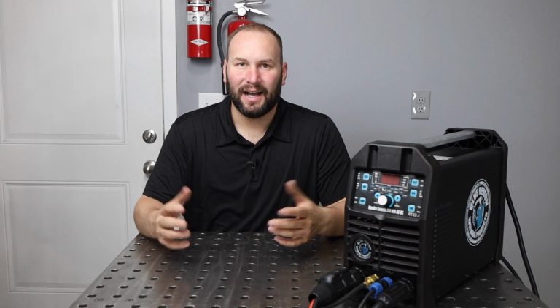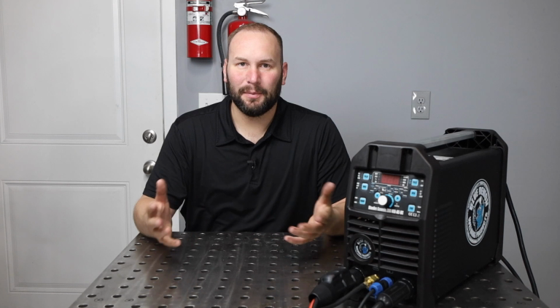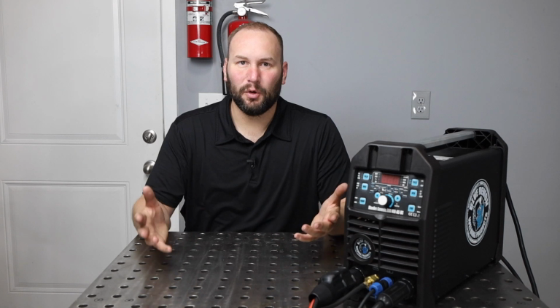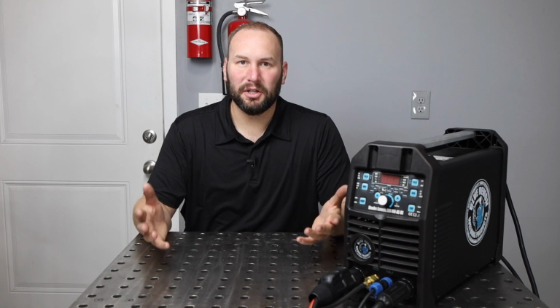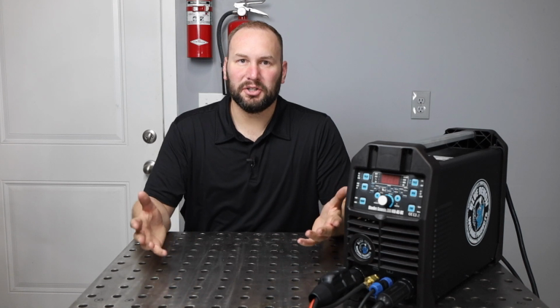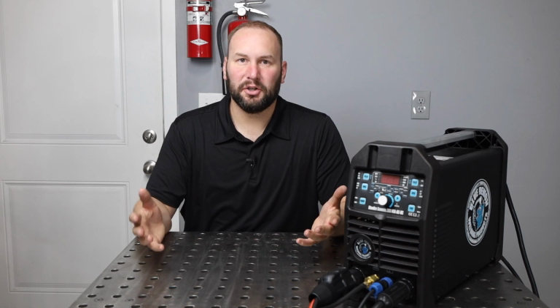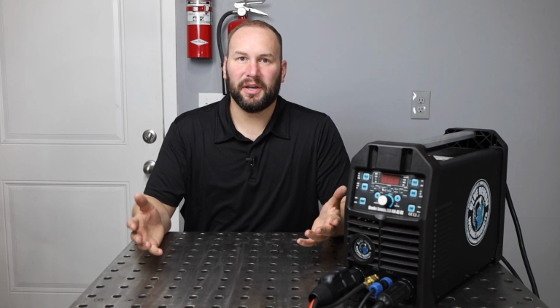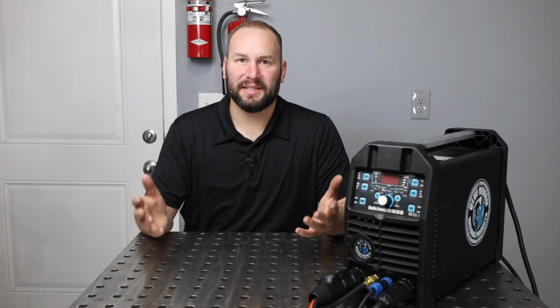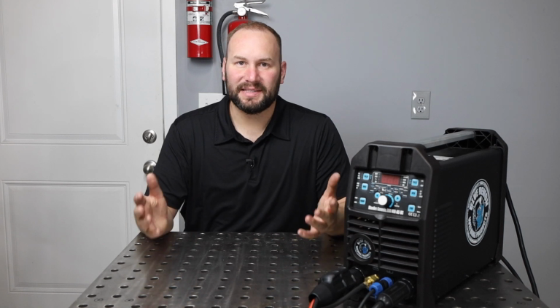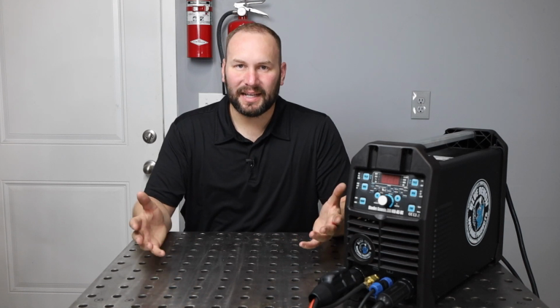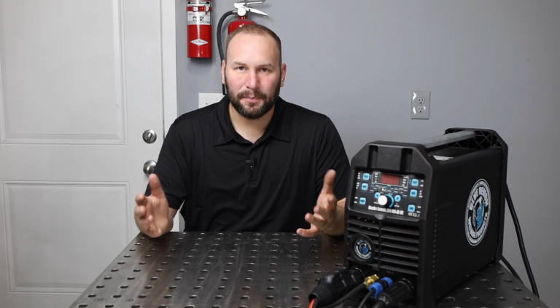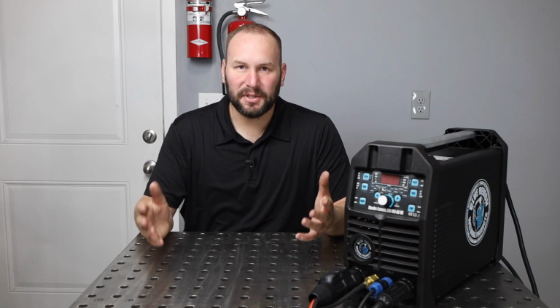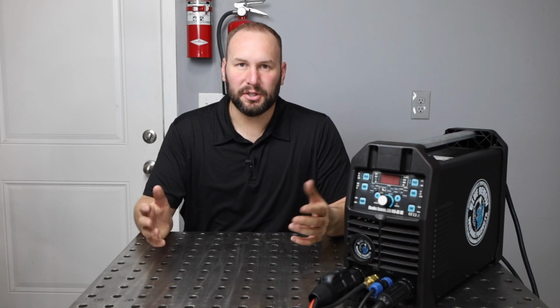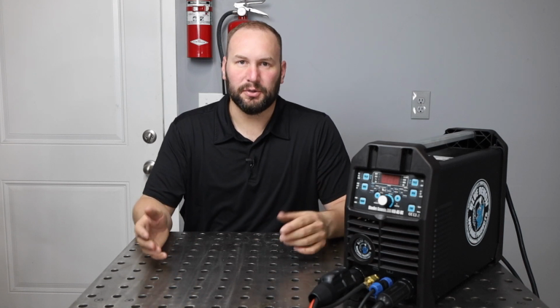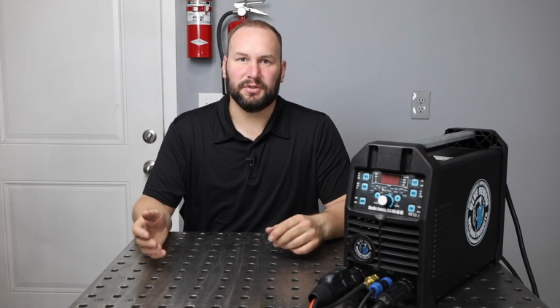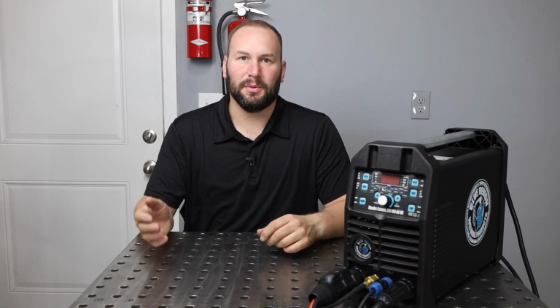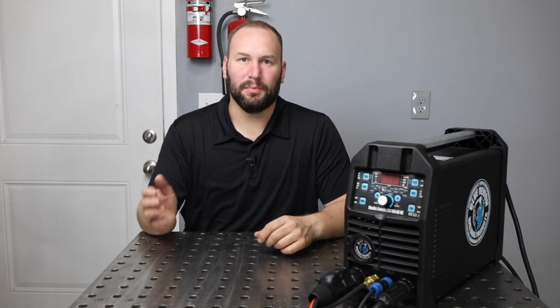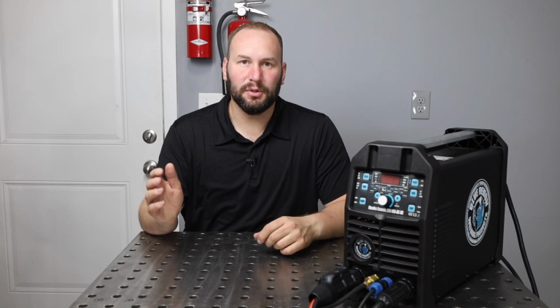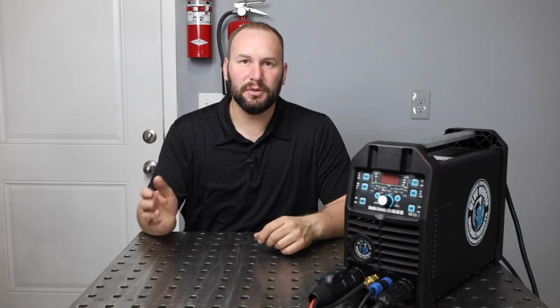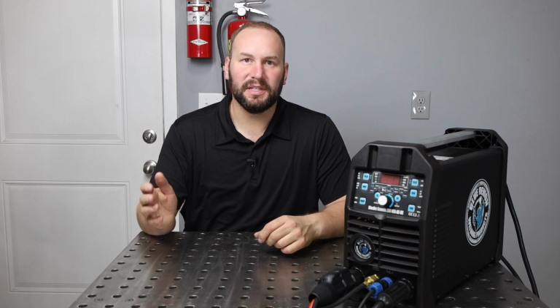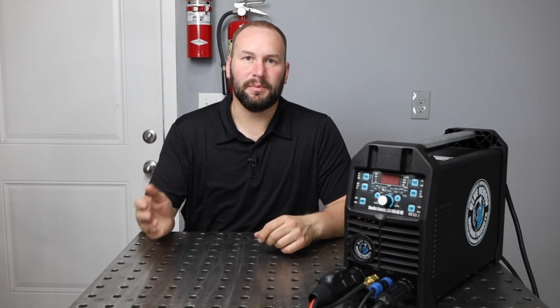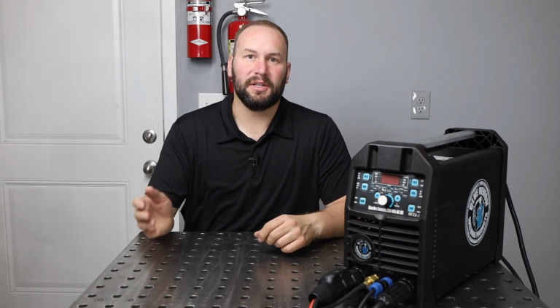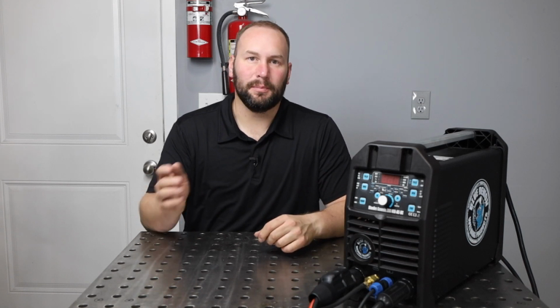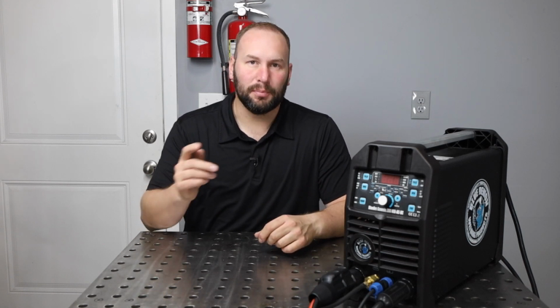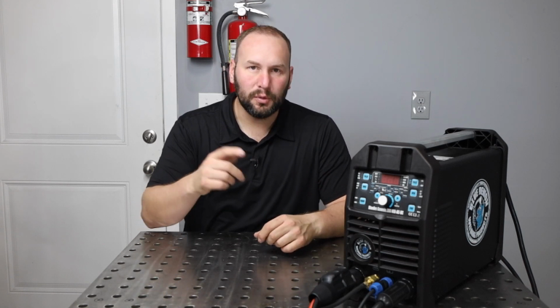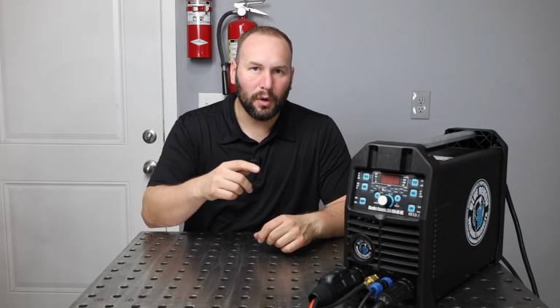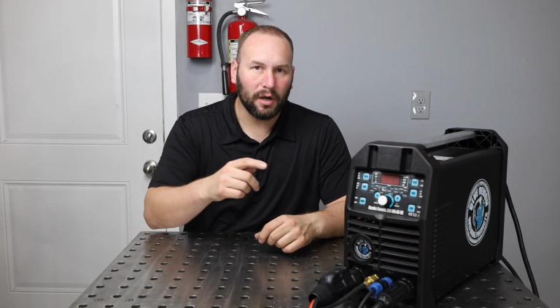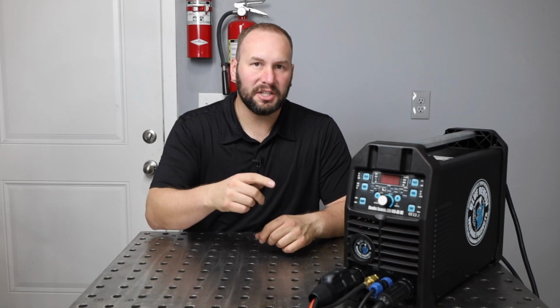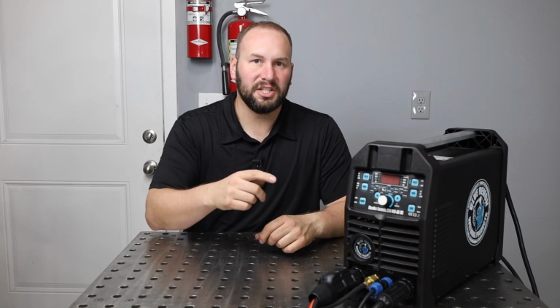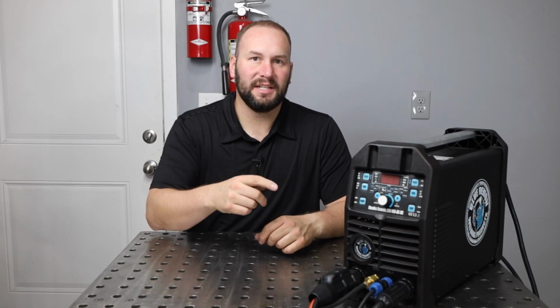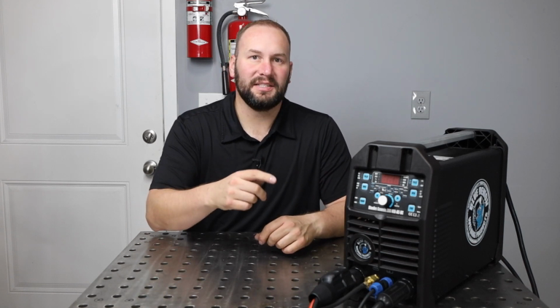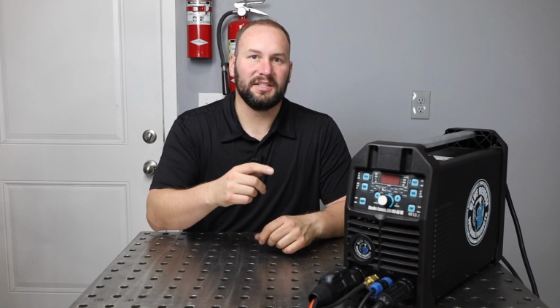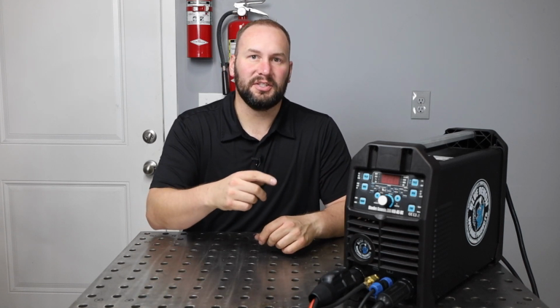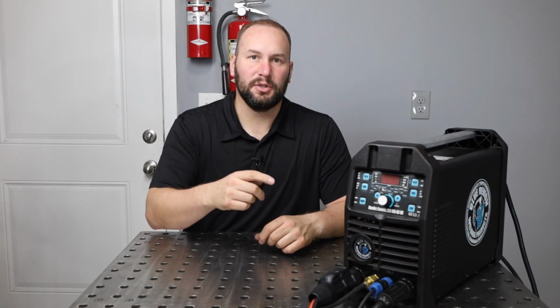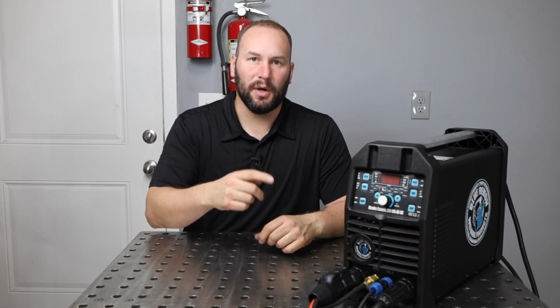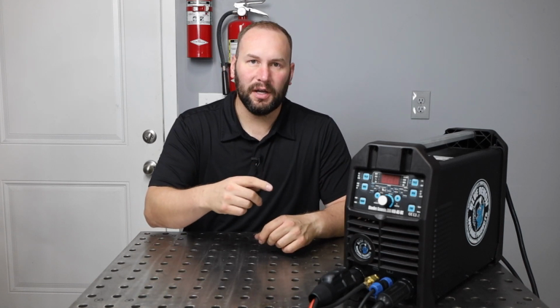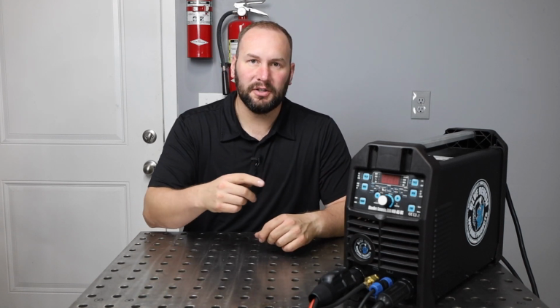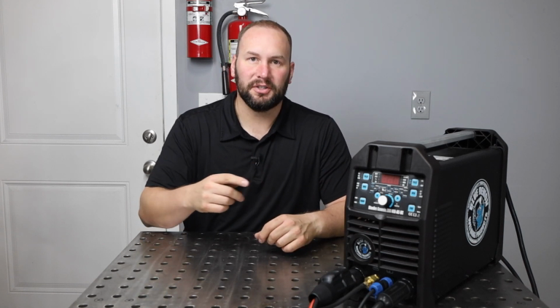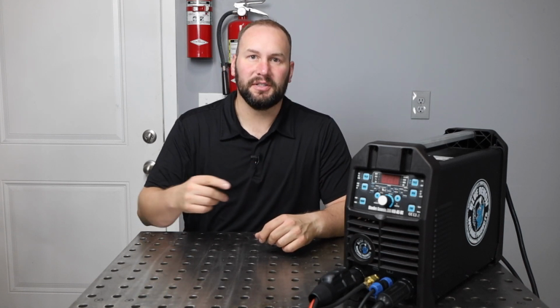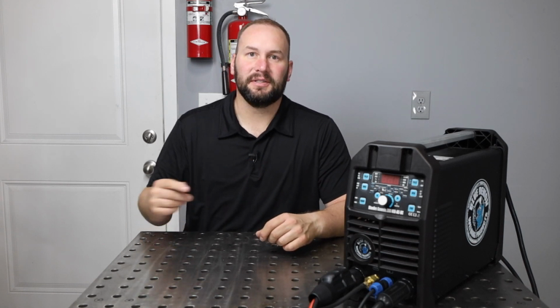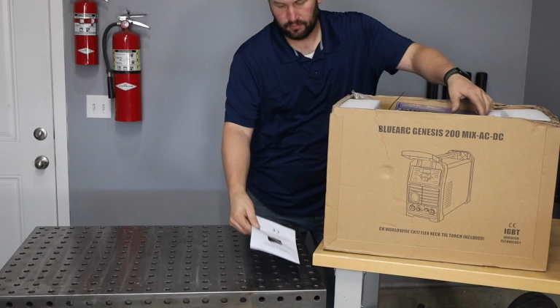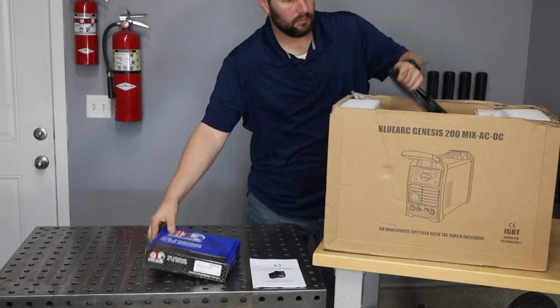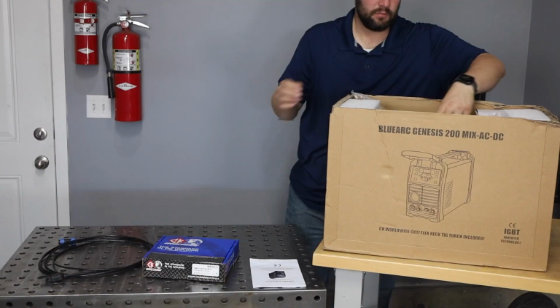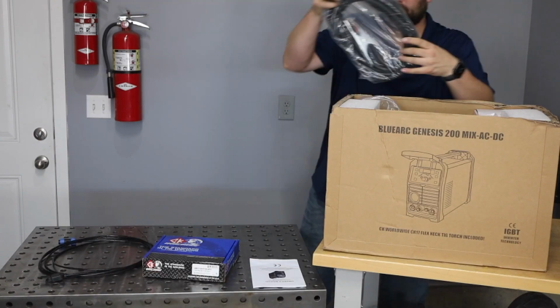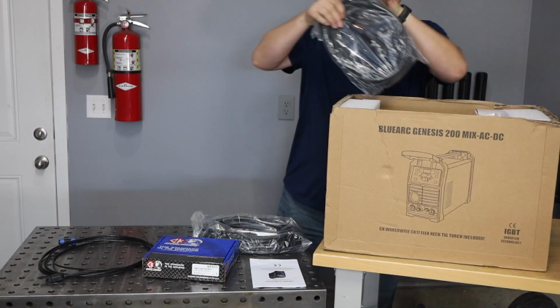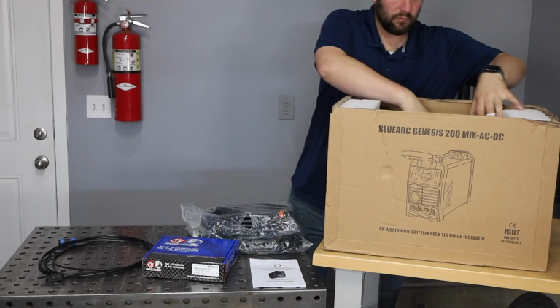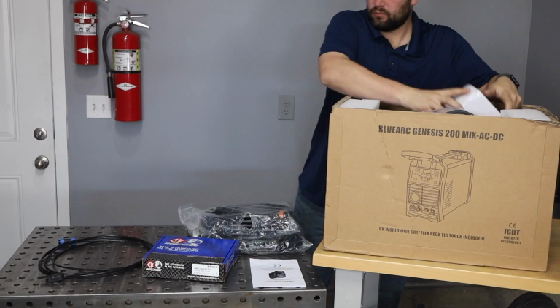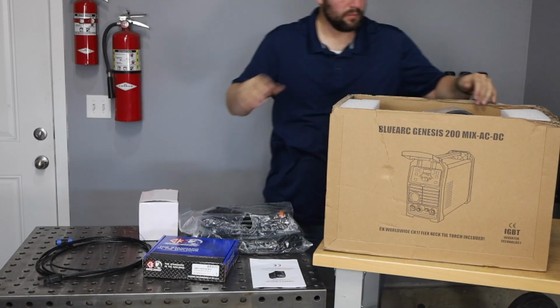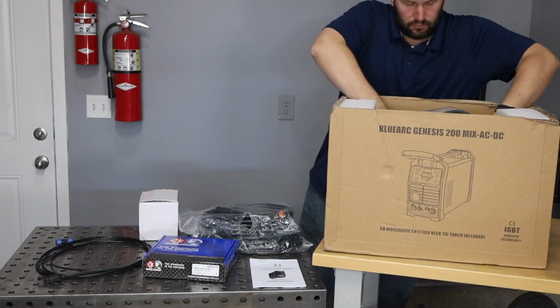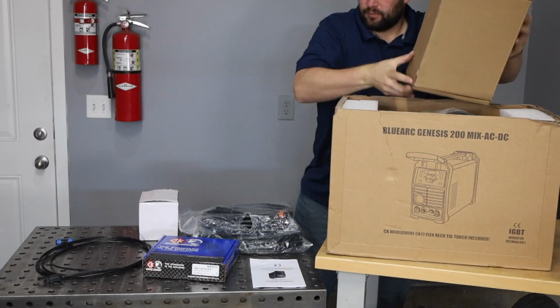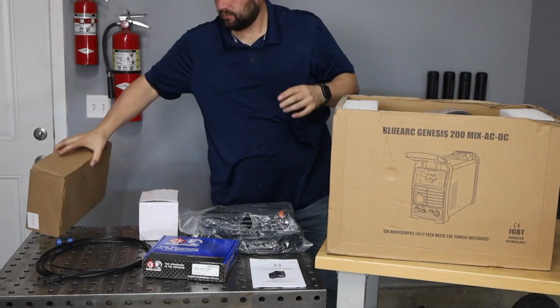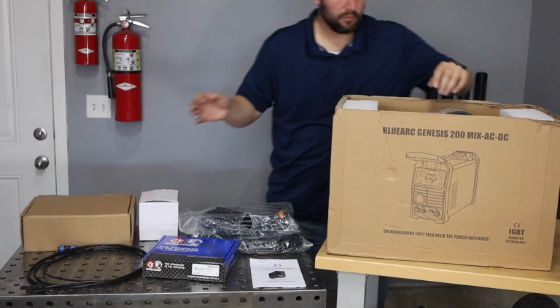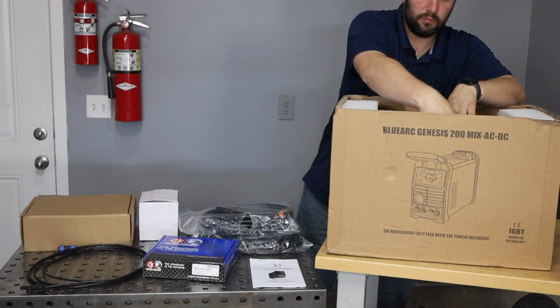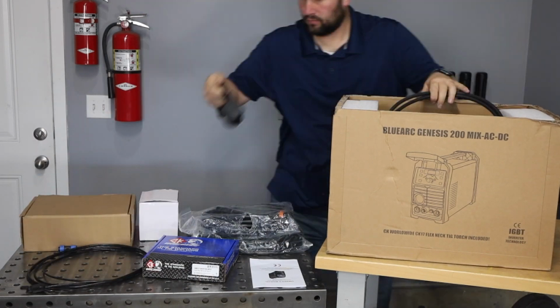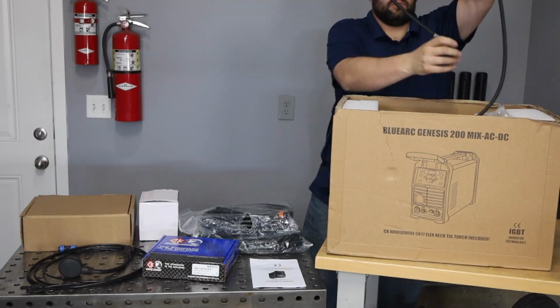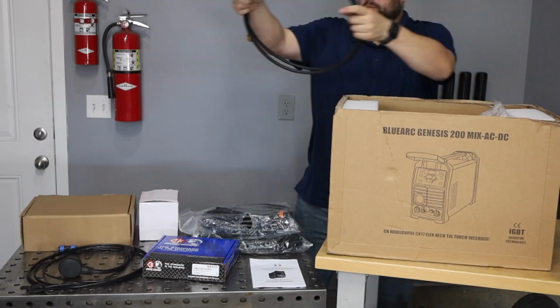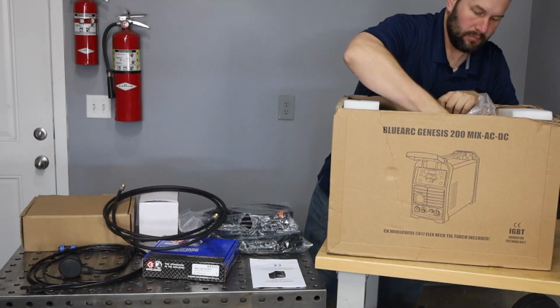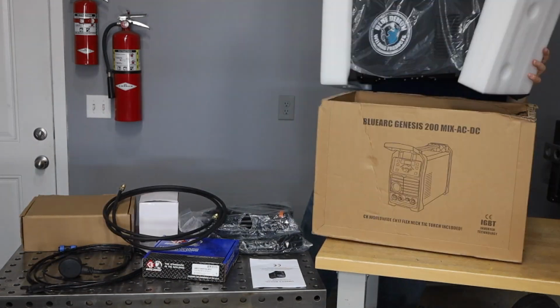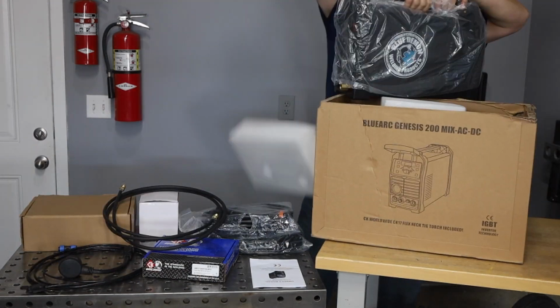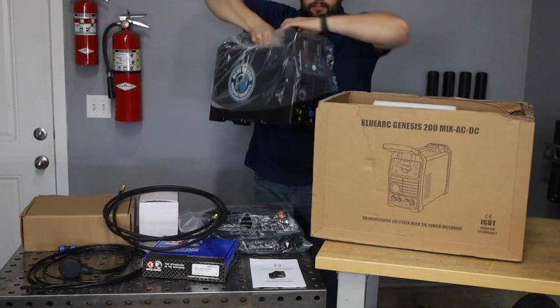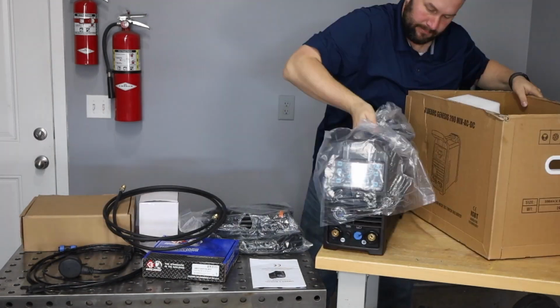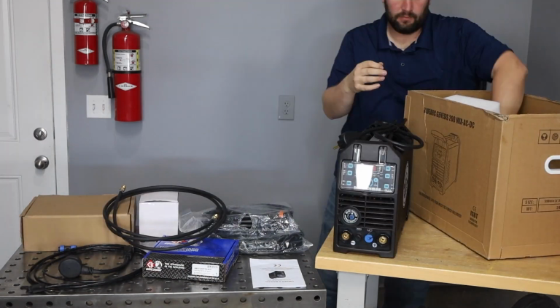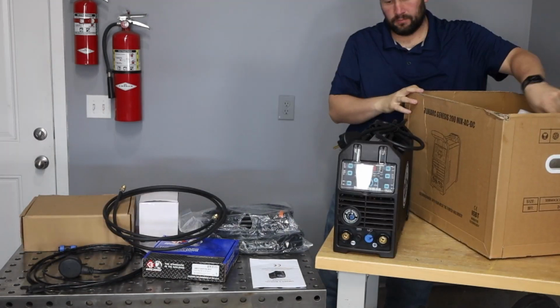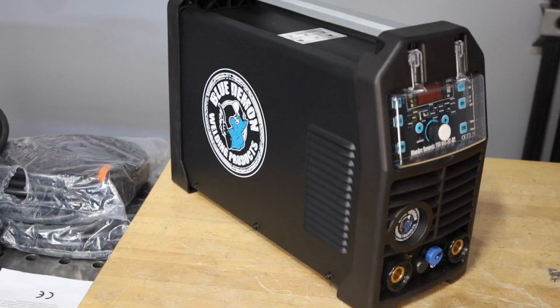I'm going to show you how to set up and use the Blue Demon BlueArc Genesis 200. Let's start off by looking at everything that comes in the box.